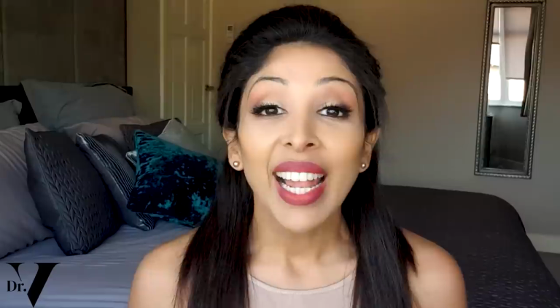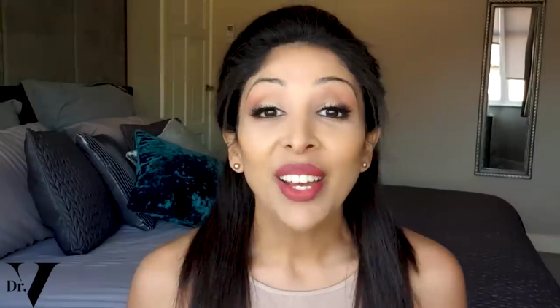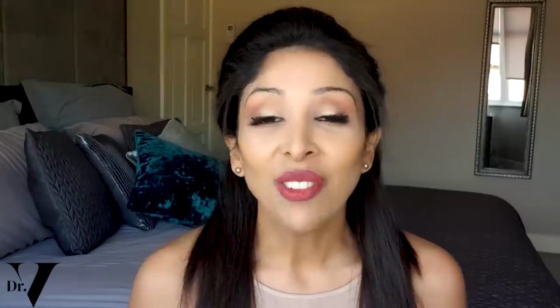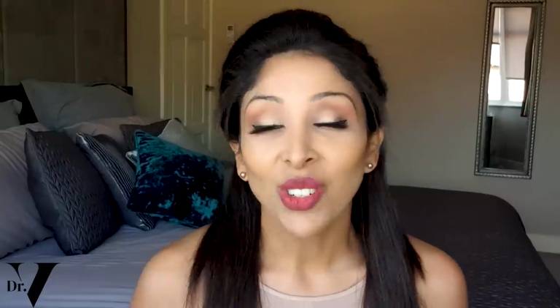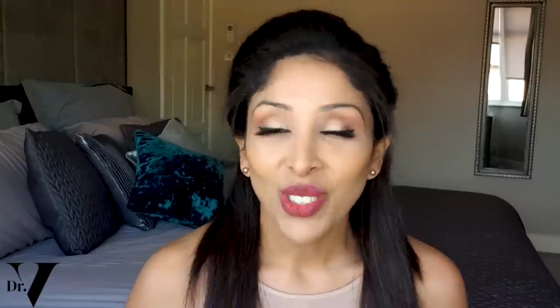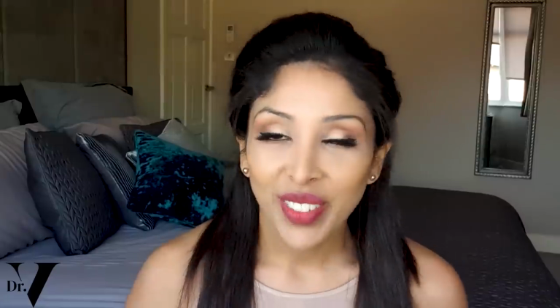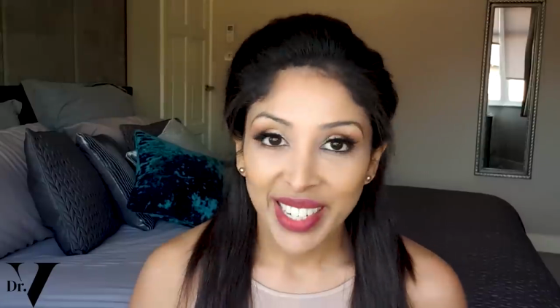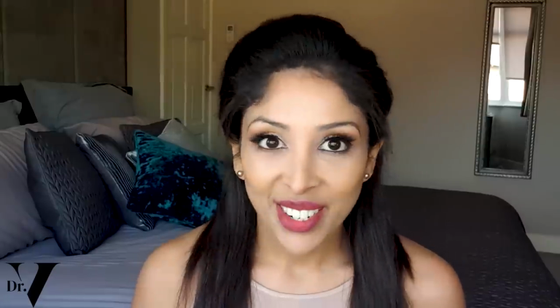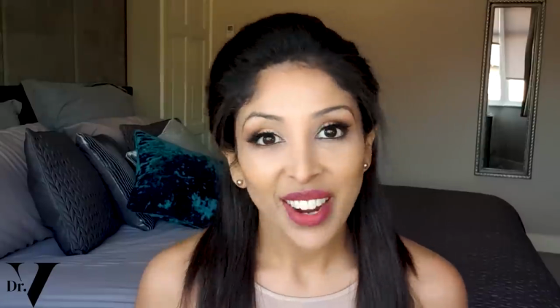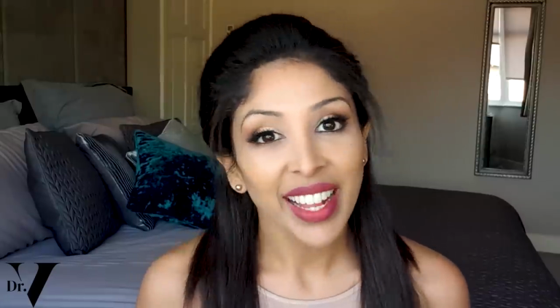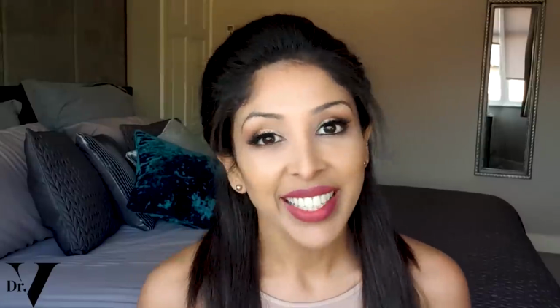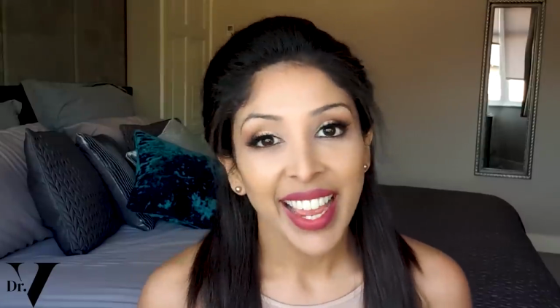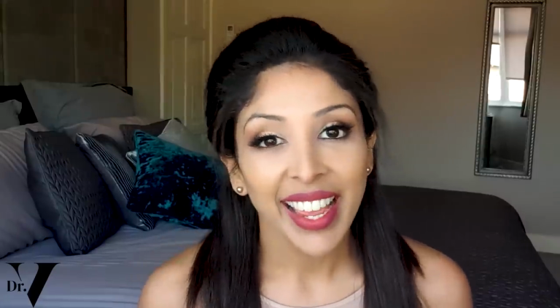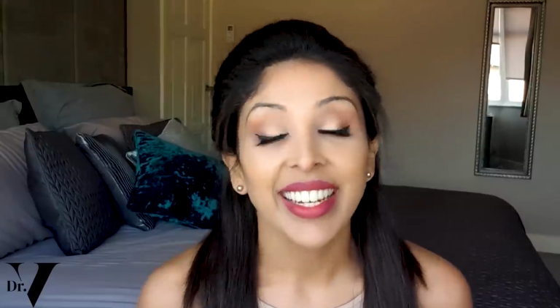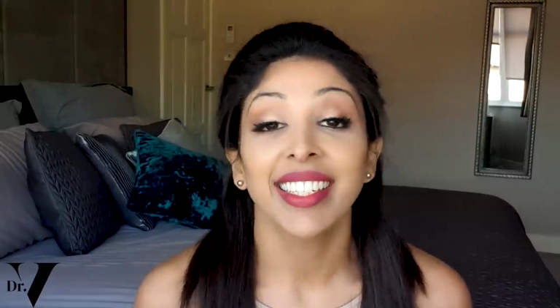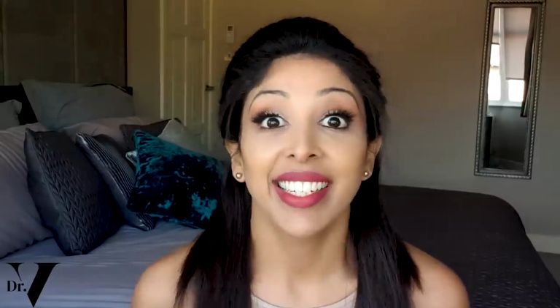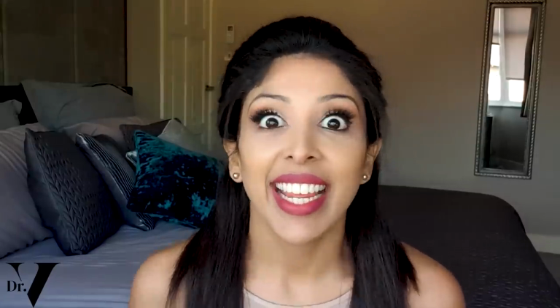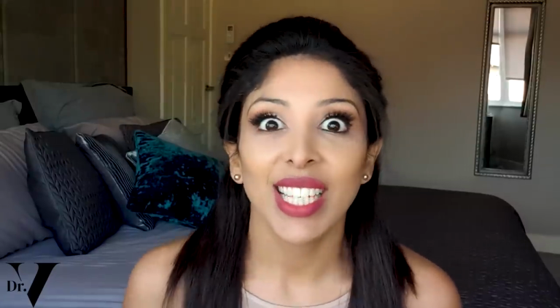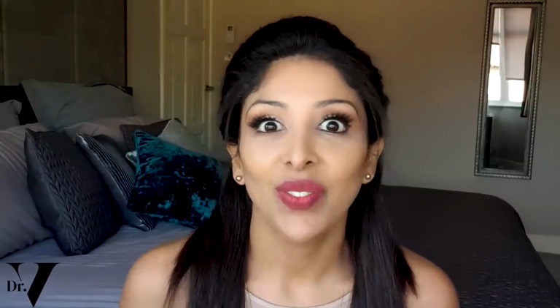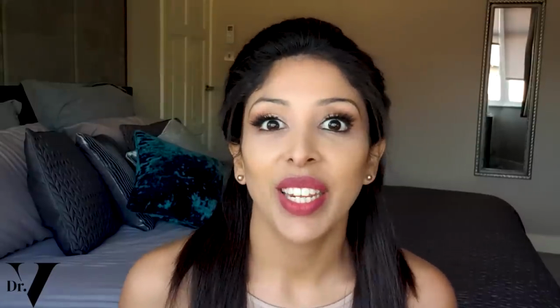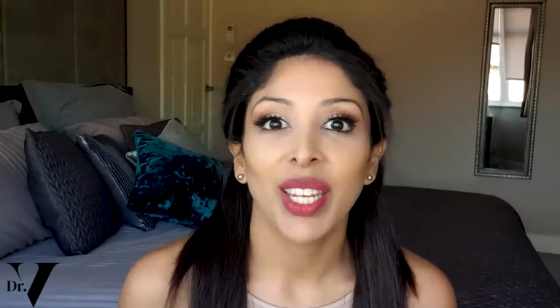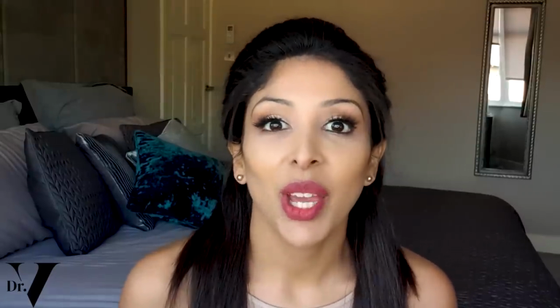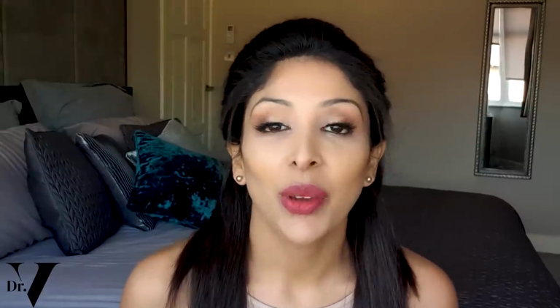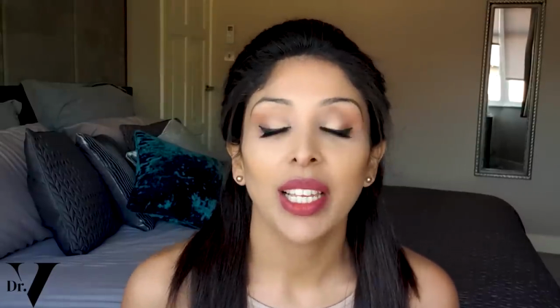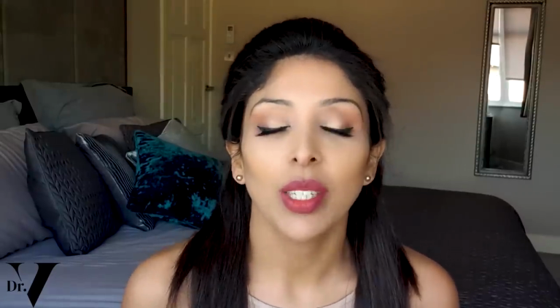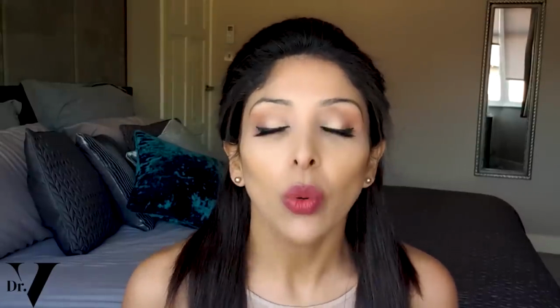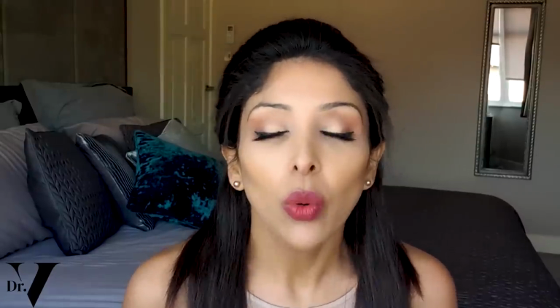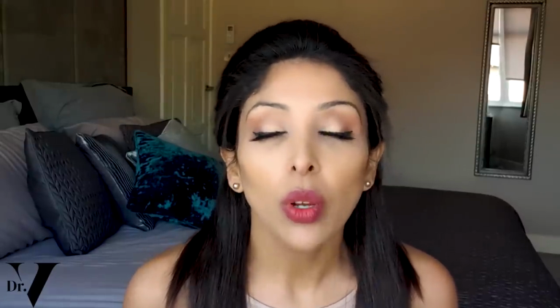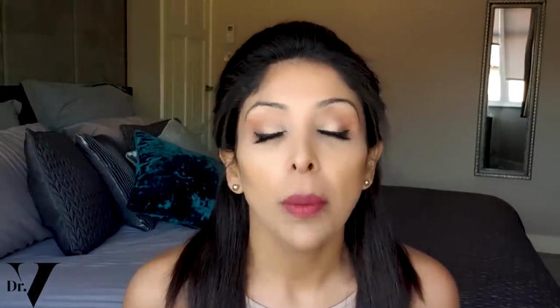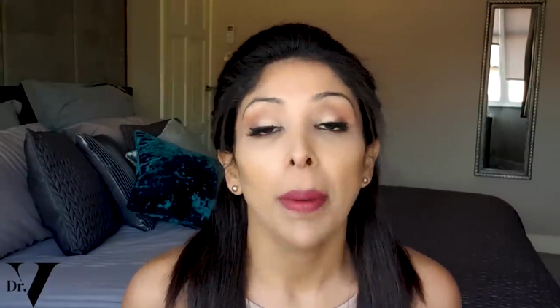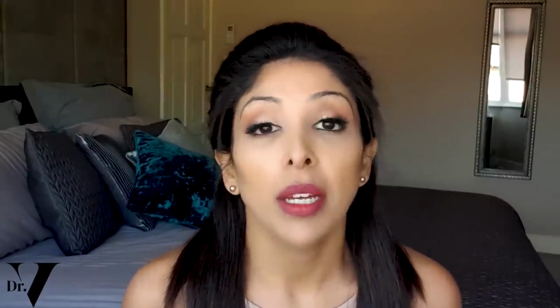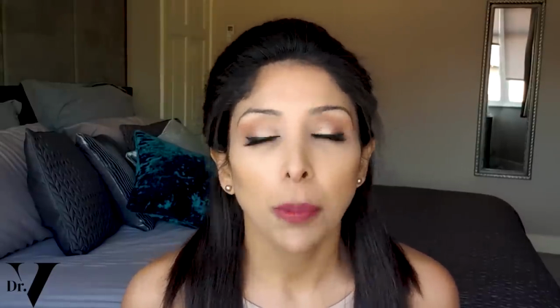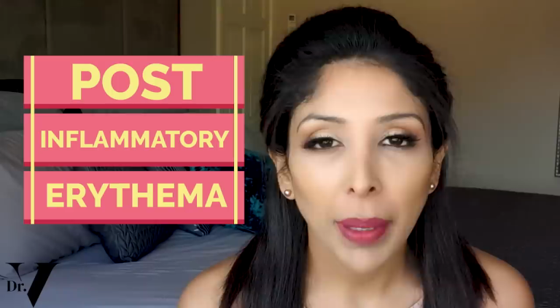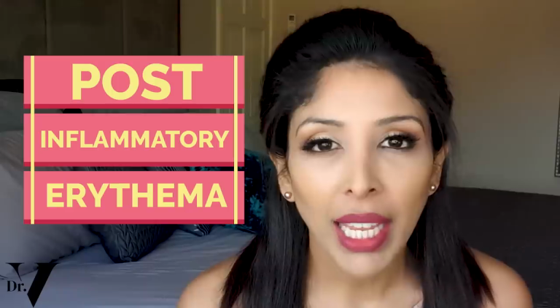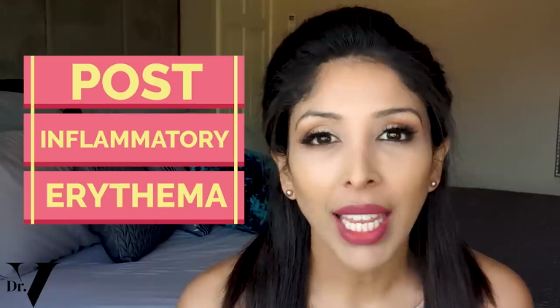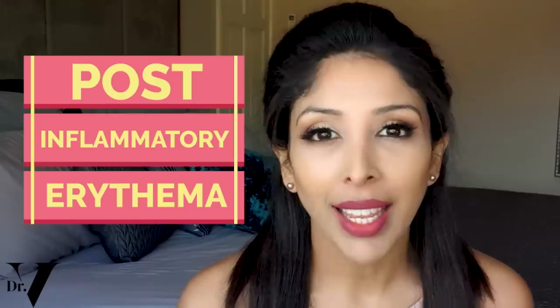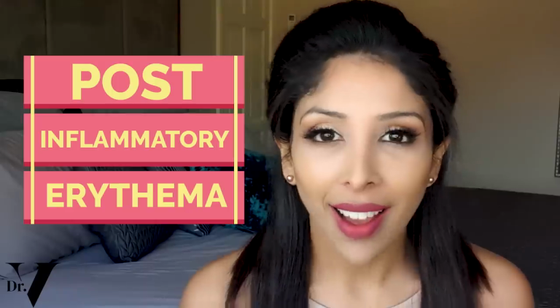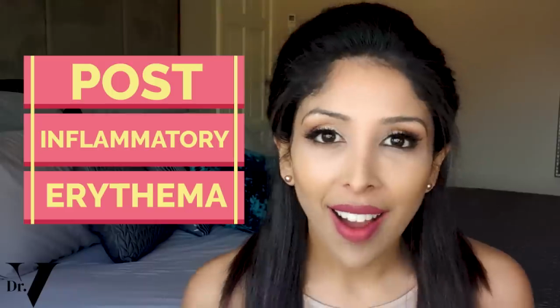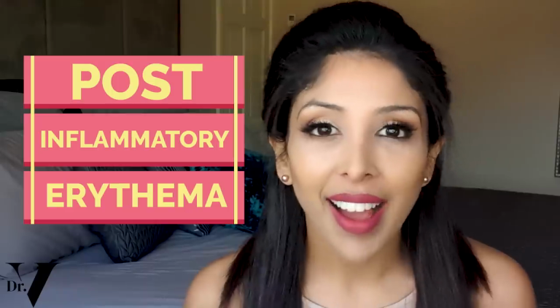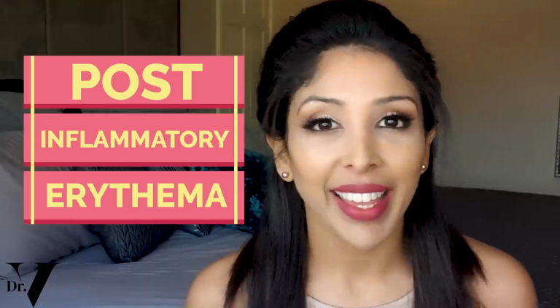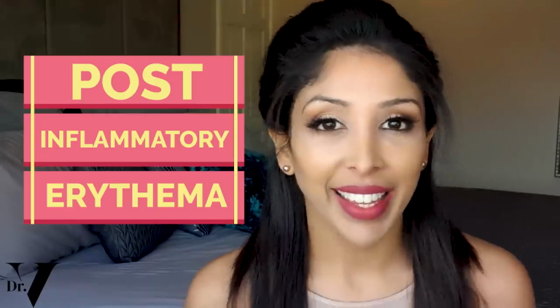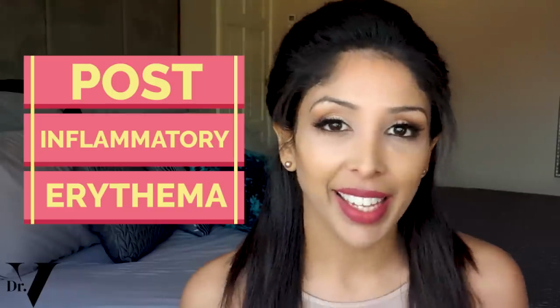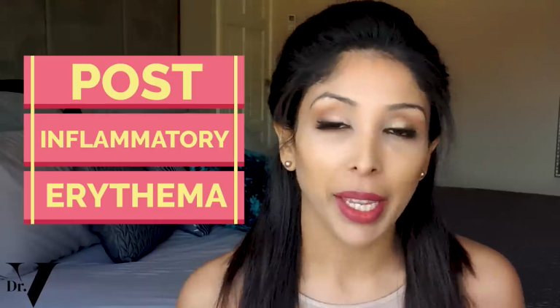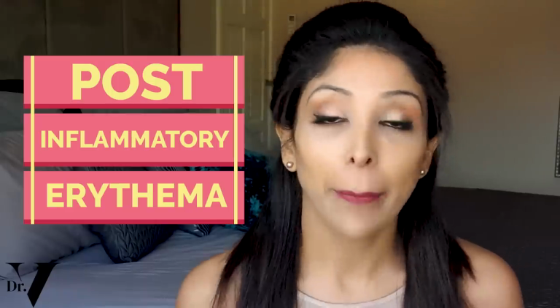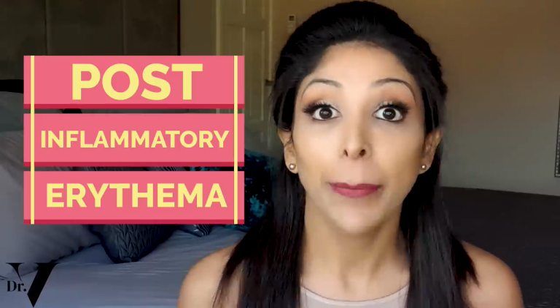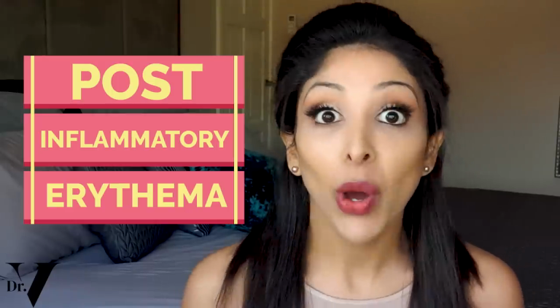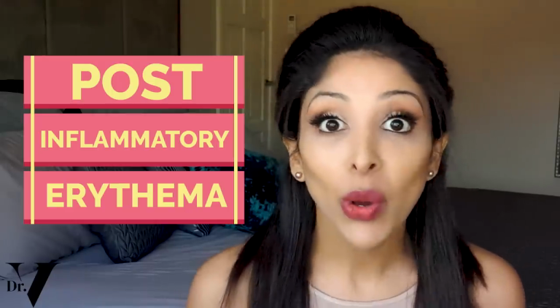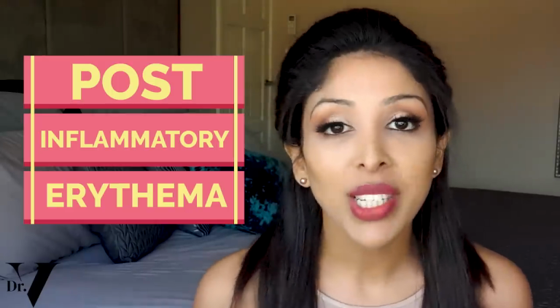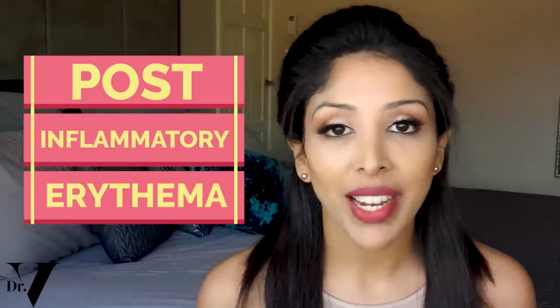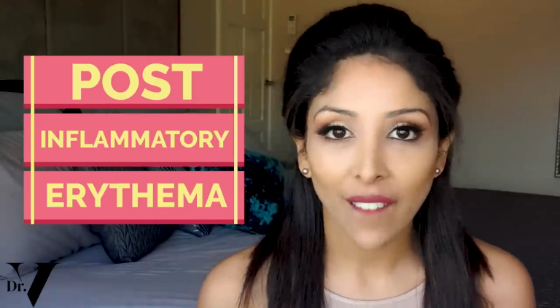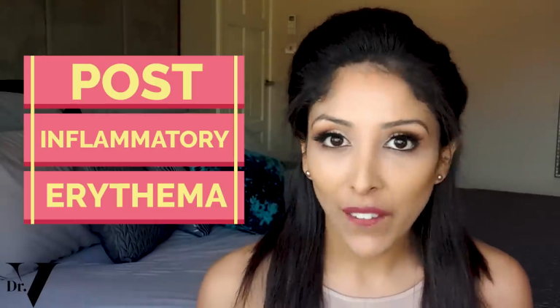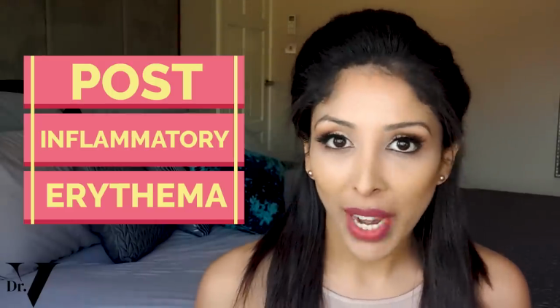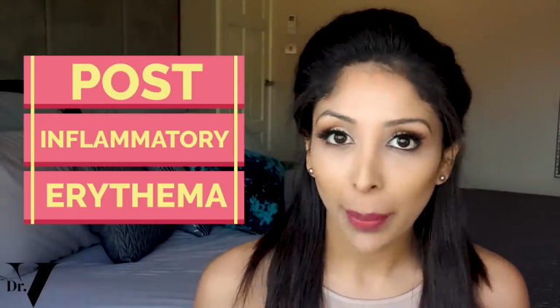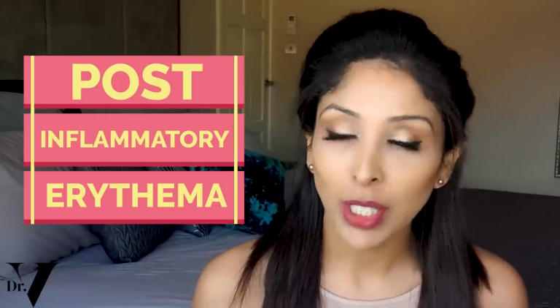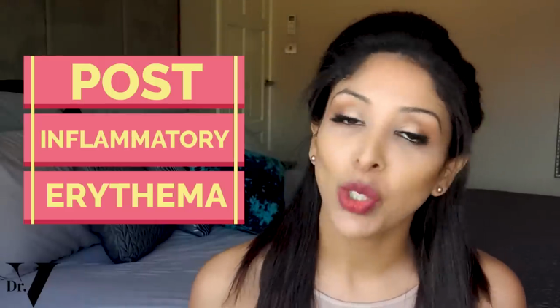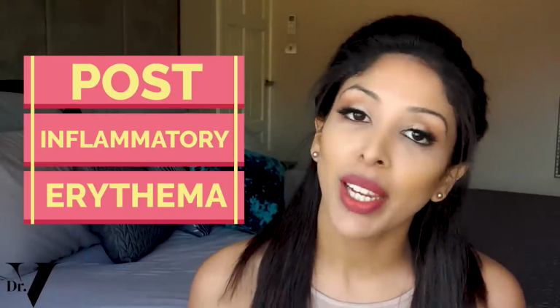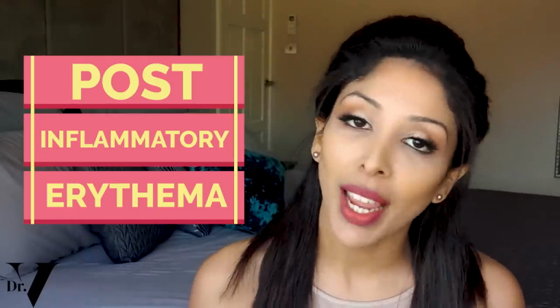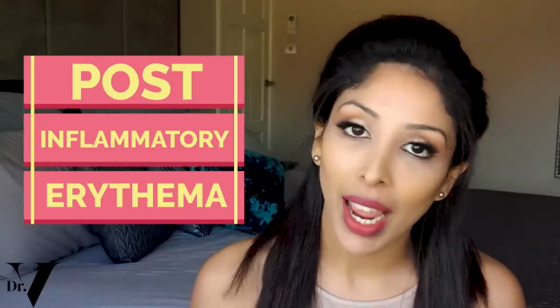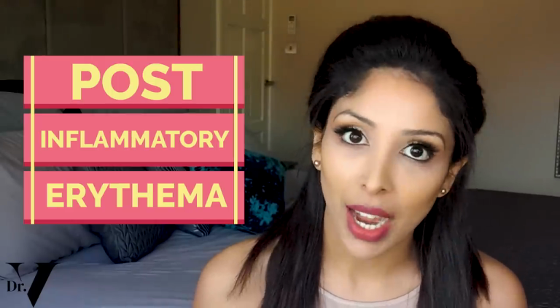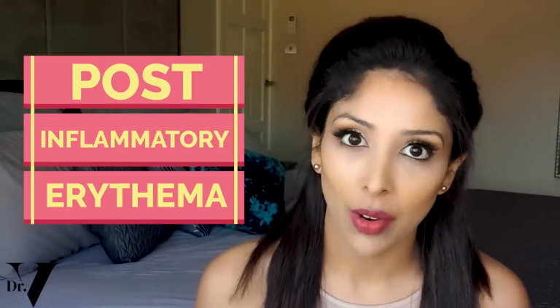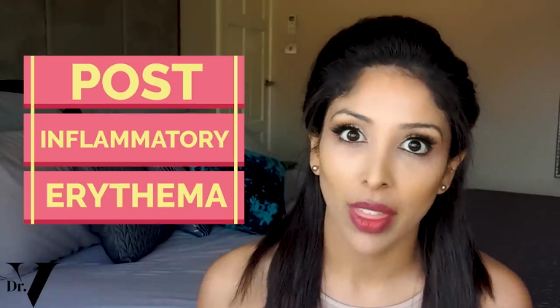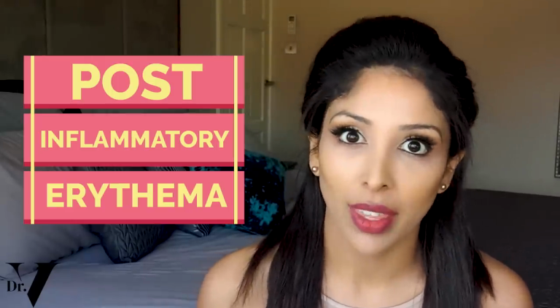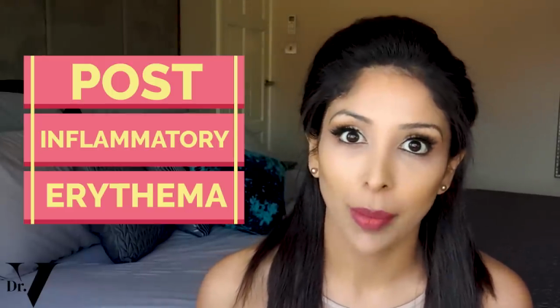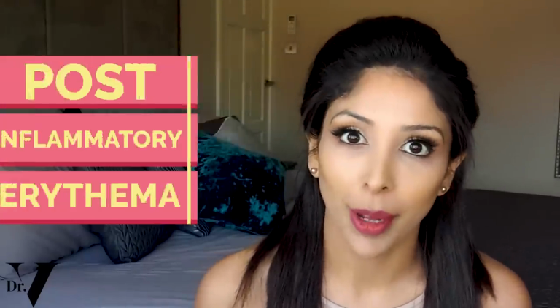Hello, I'm Dr. Benita Ratan and today's video is all about PIE, post-inflammatory erythema.